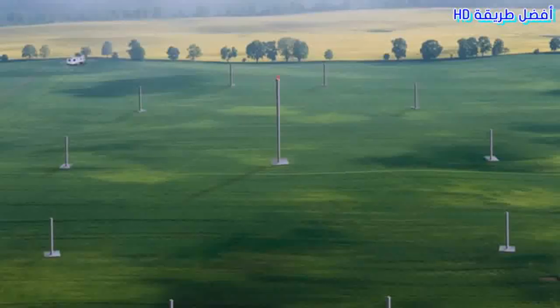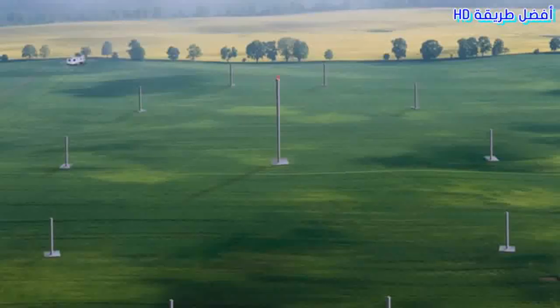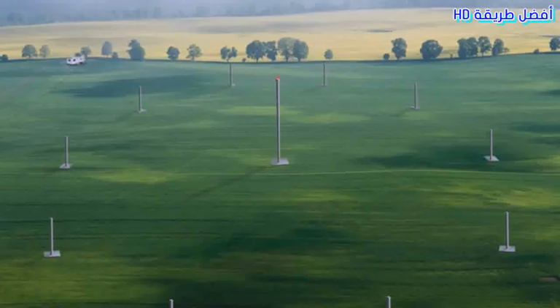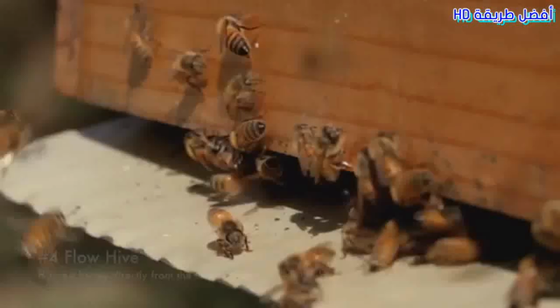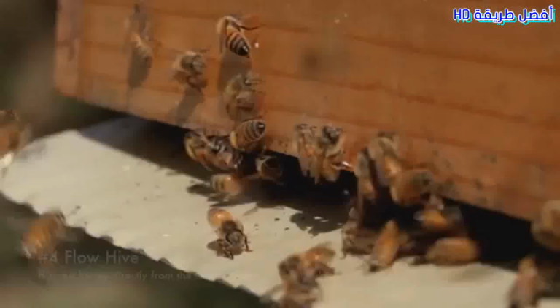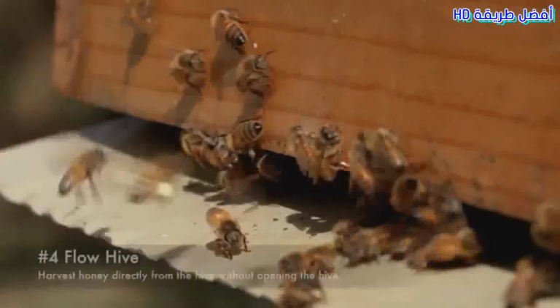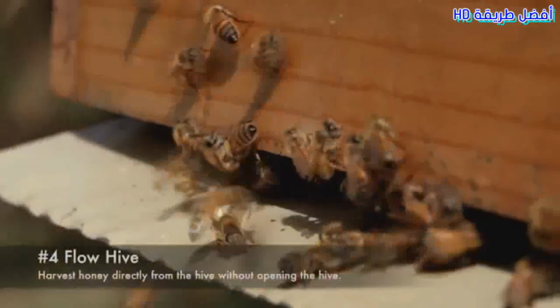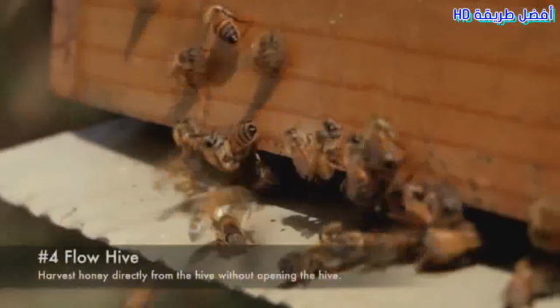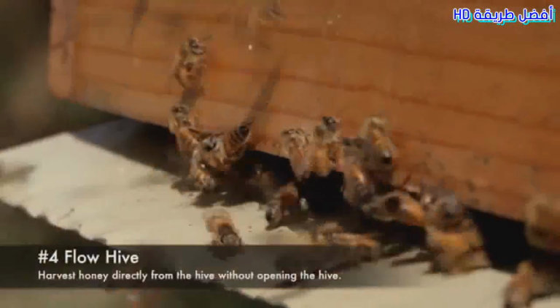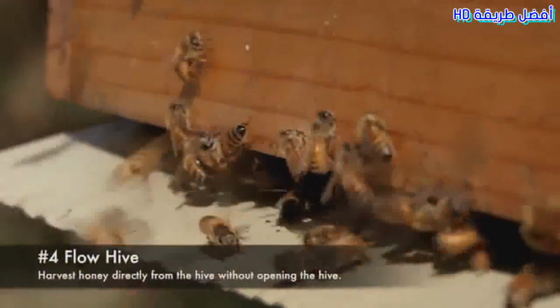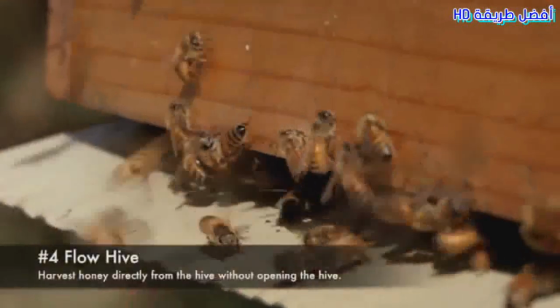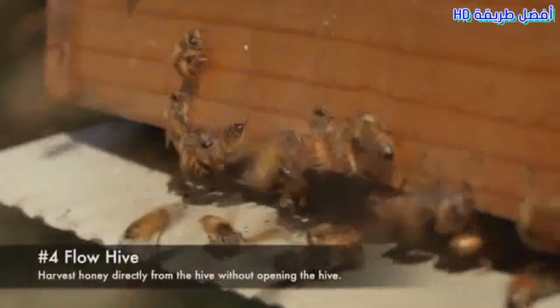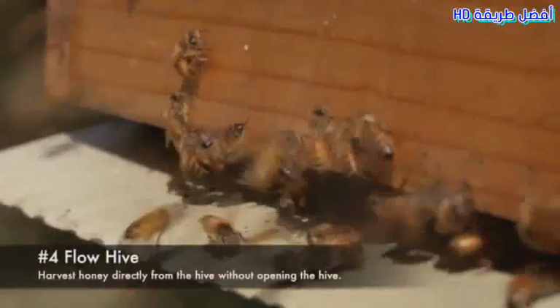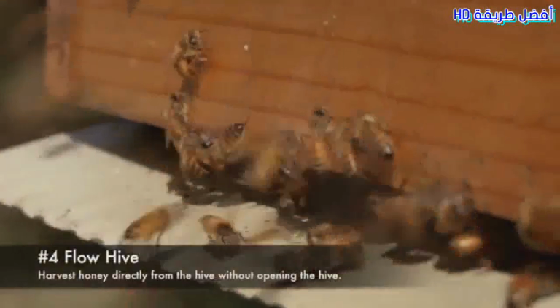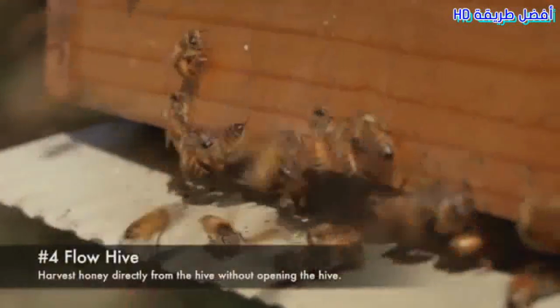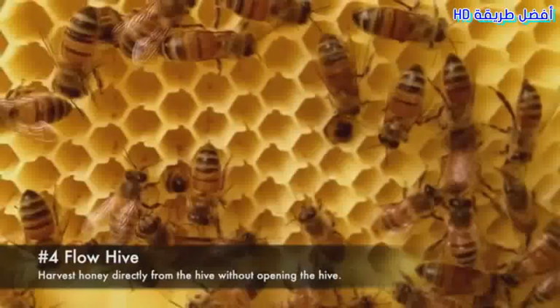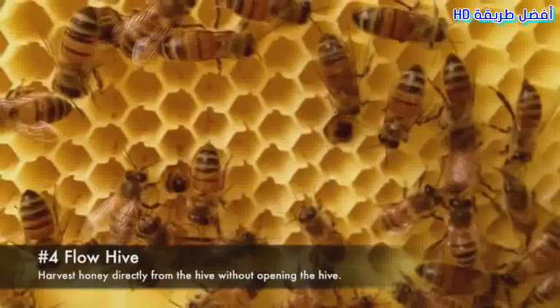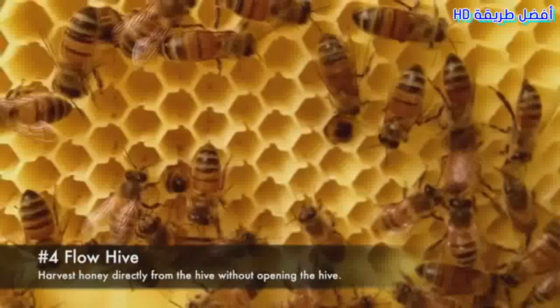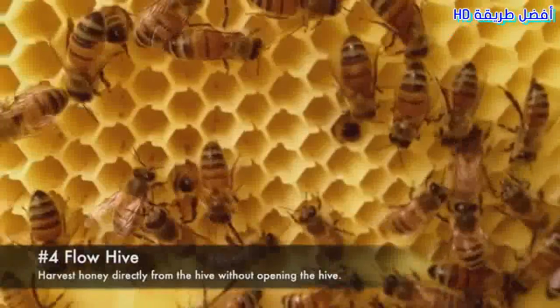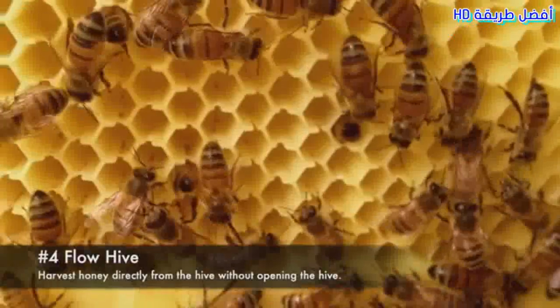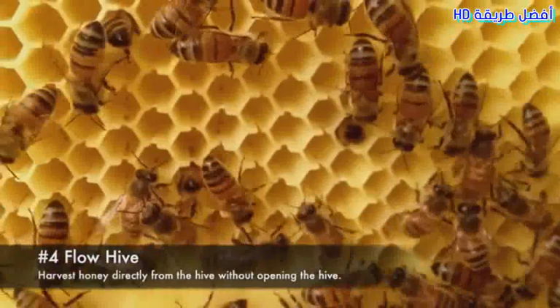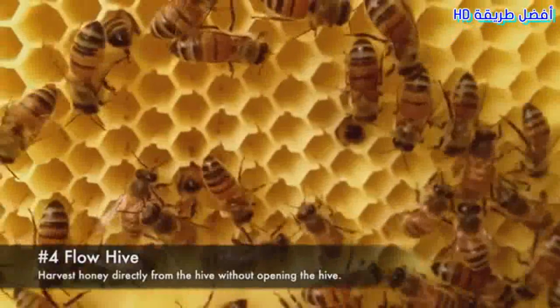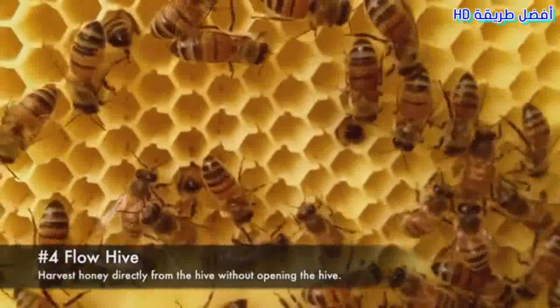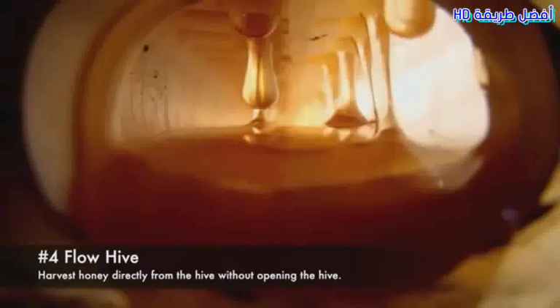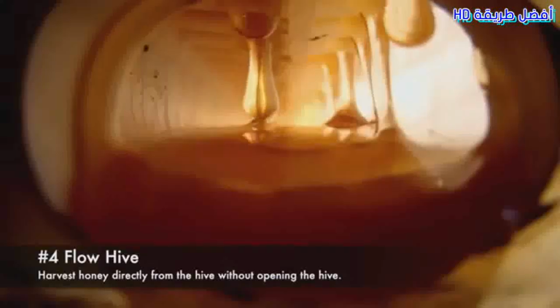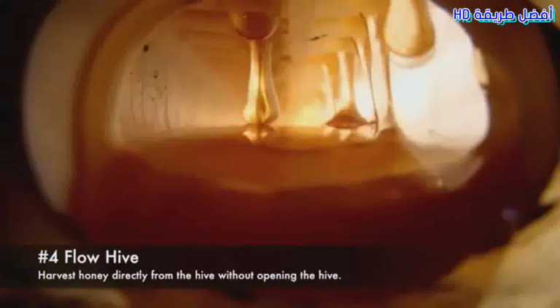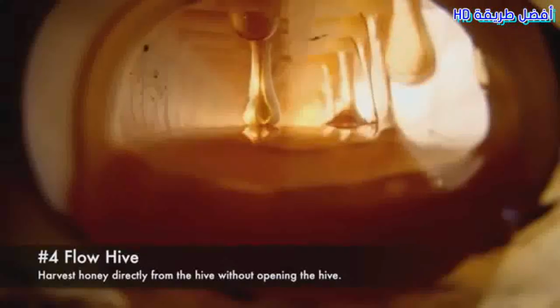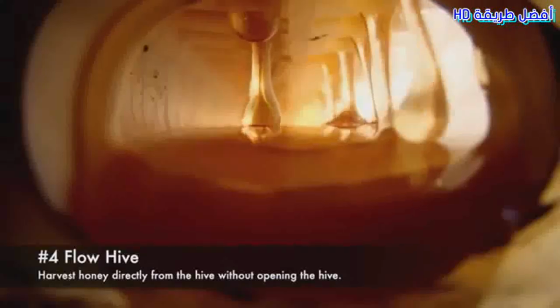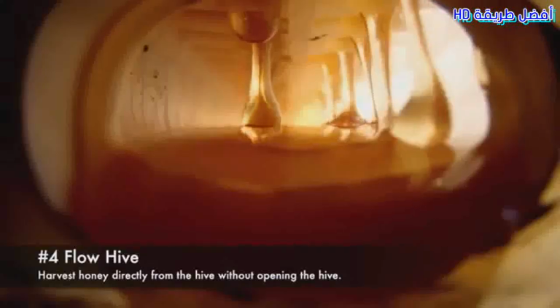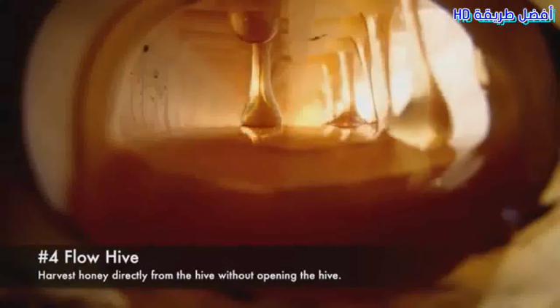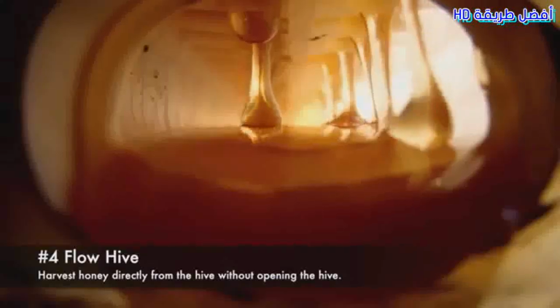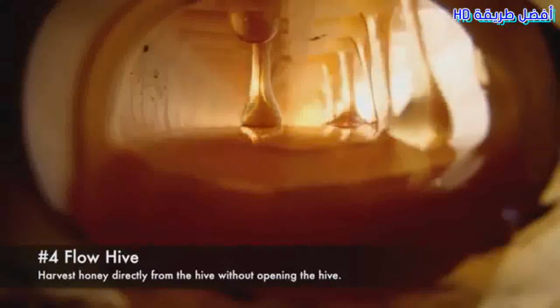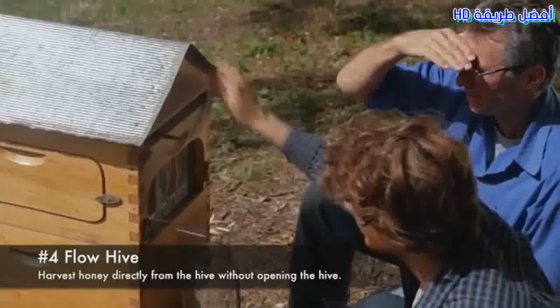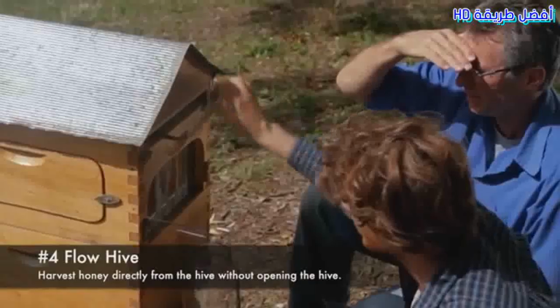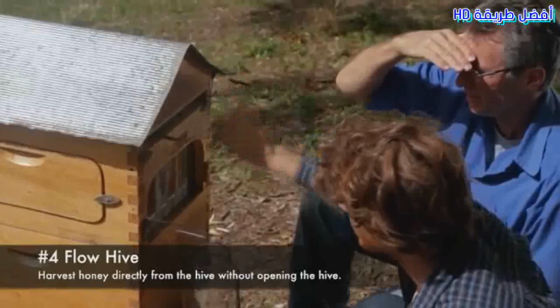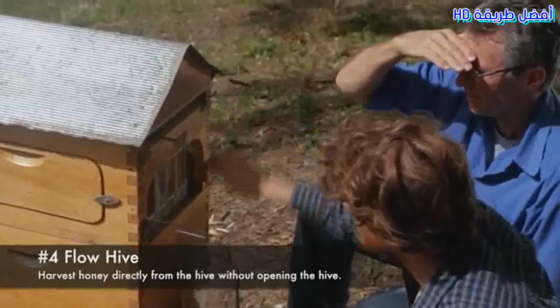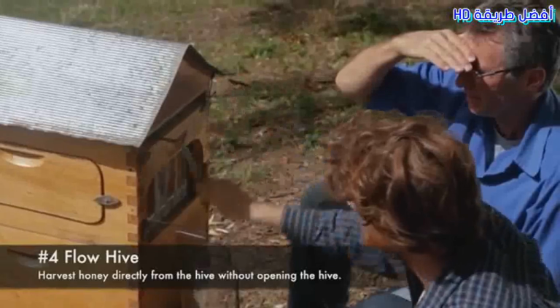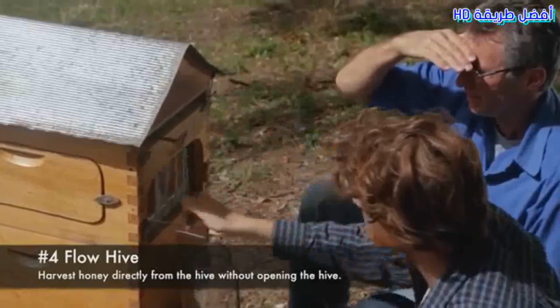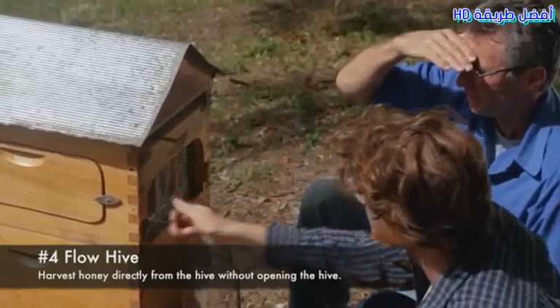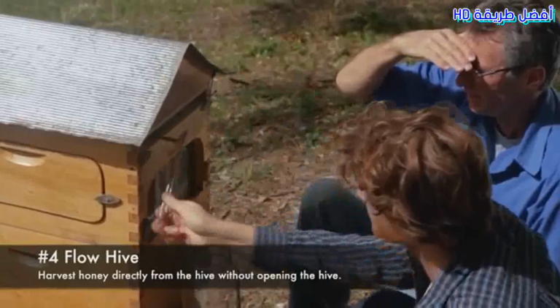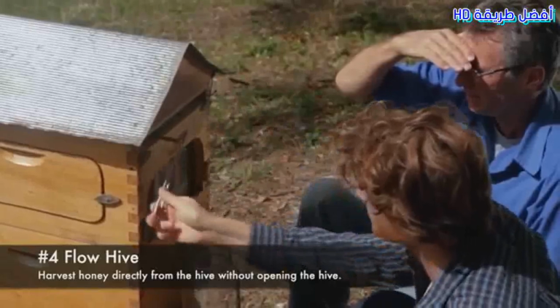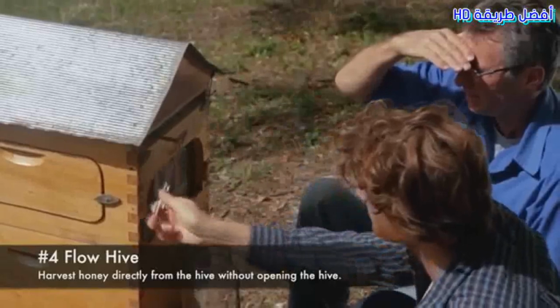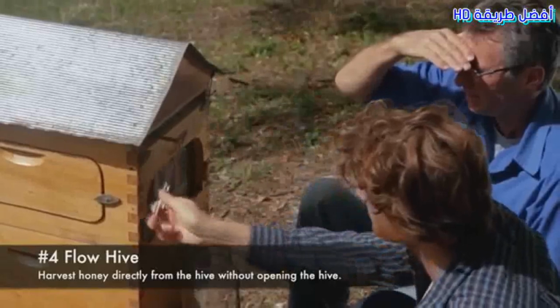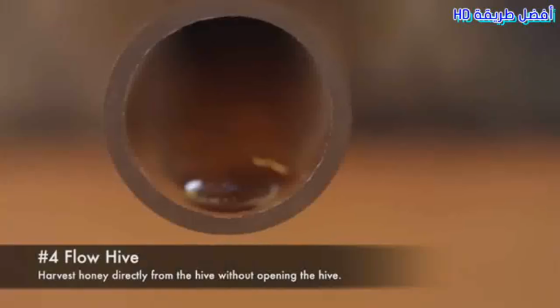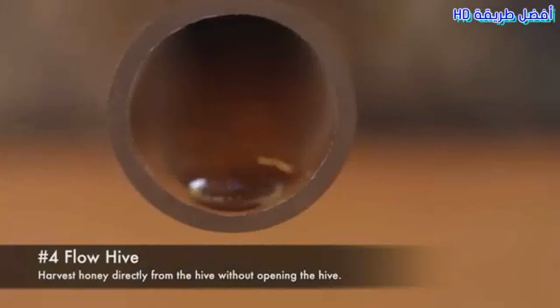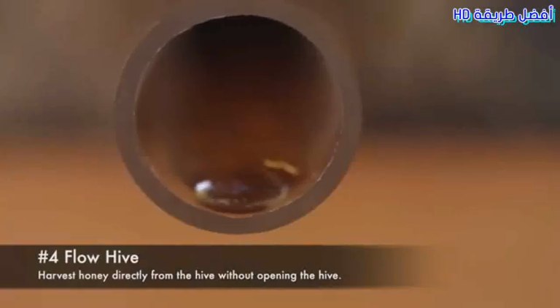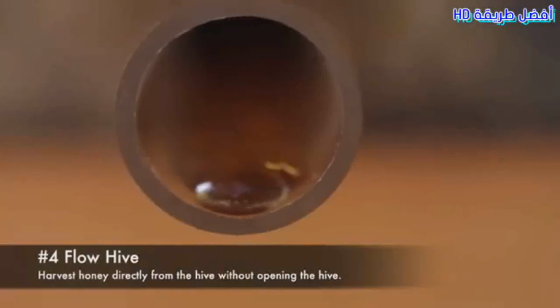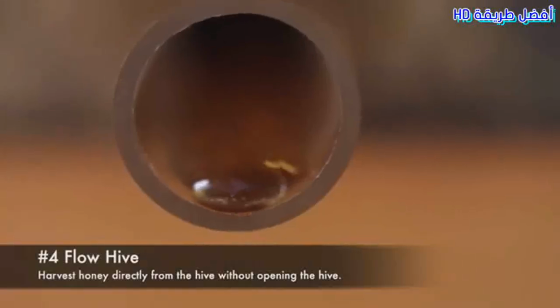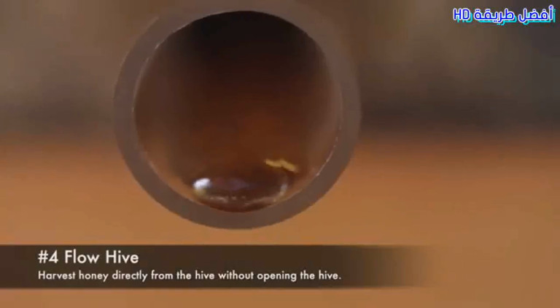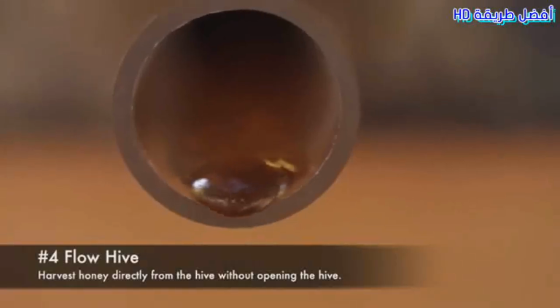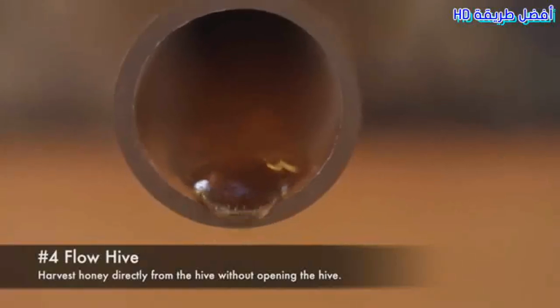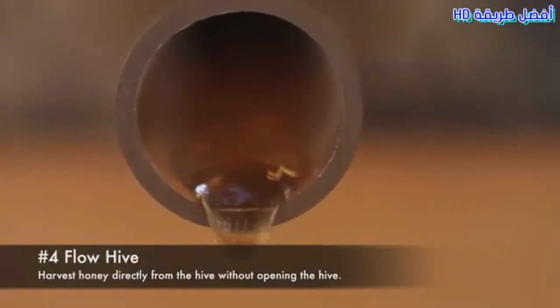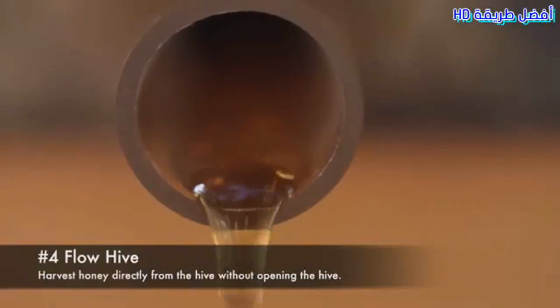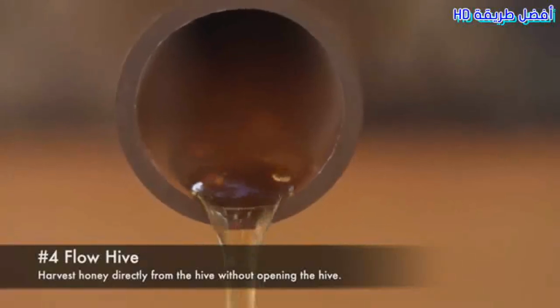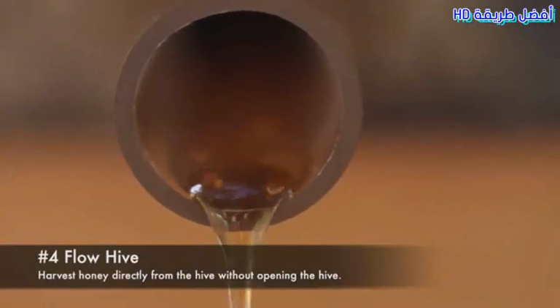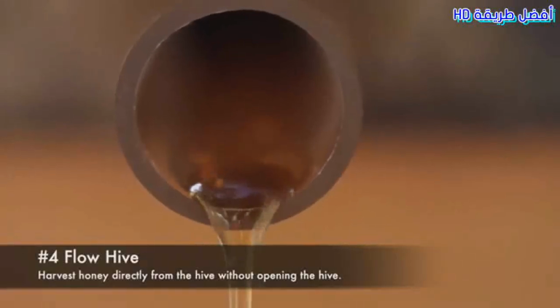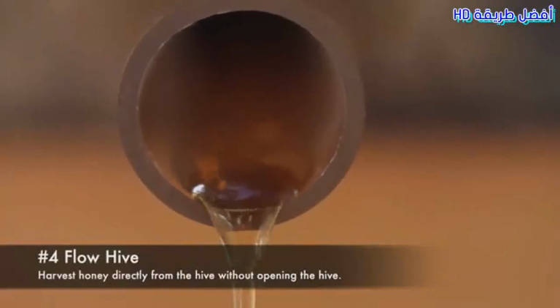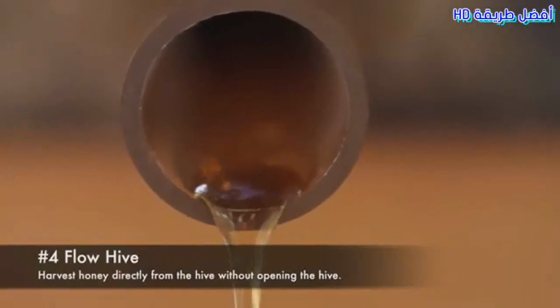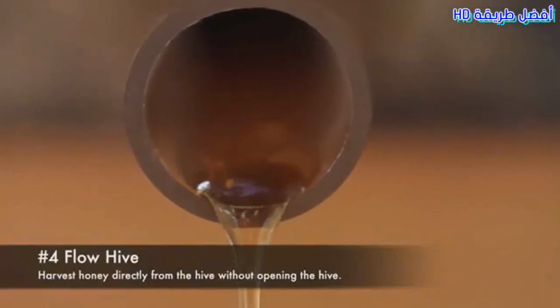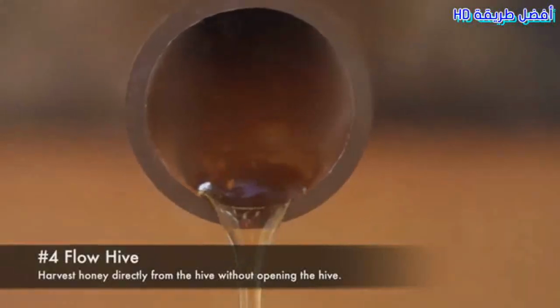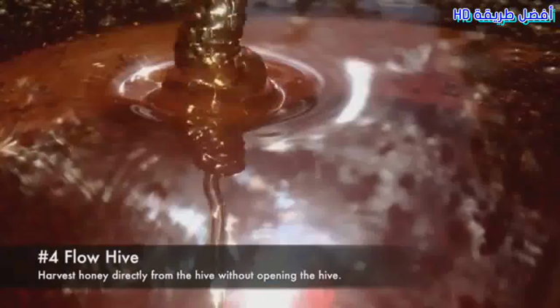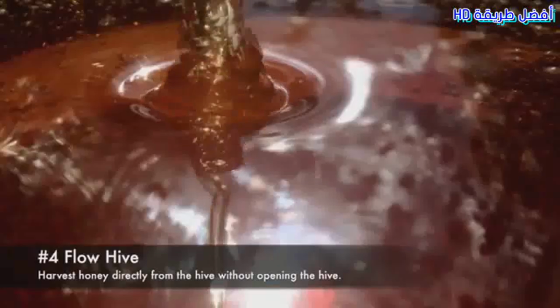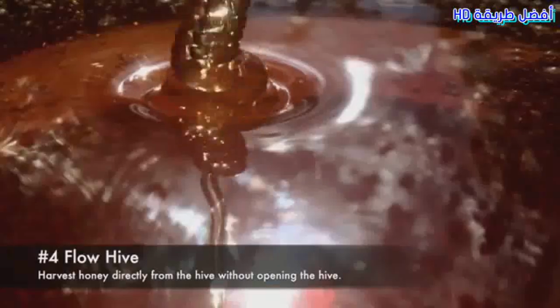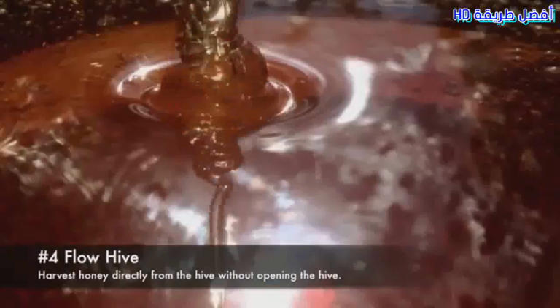4. Flow Hive. Harvest honey directly from the hive without opening the hive and with little disturbance to the bees.